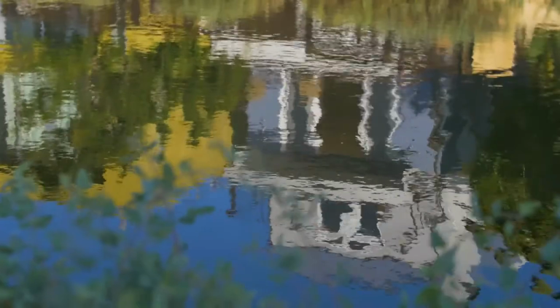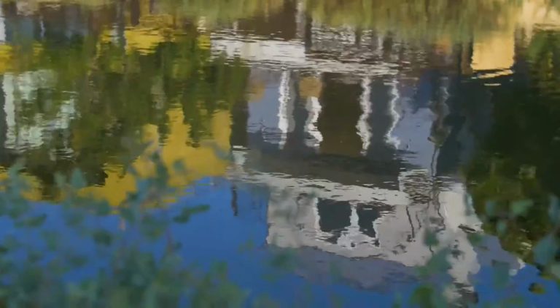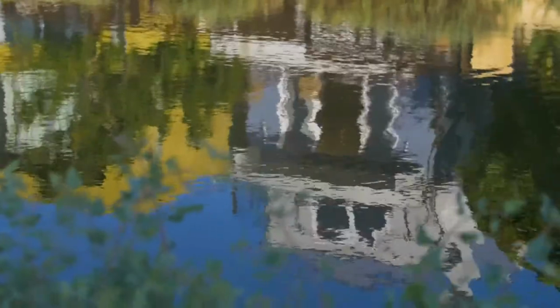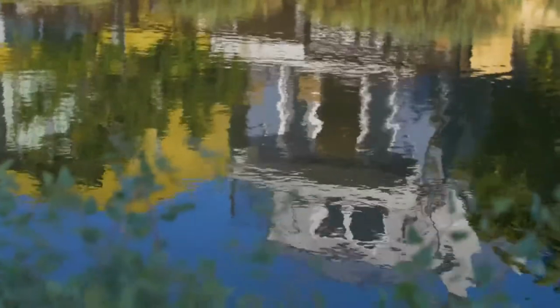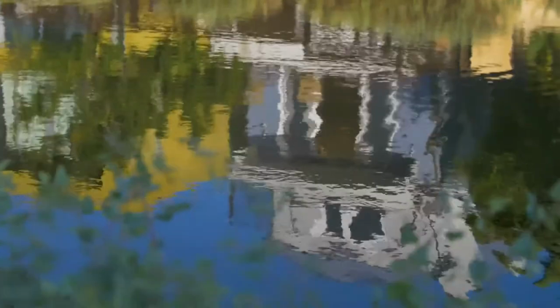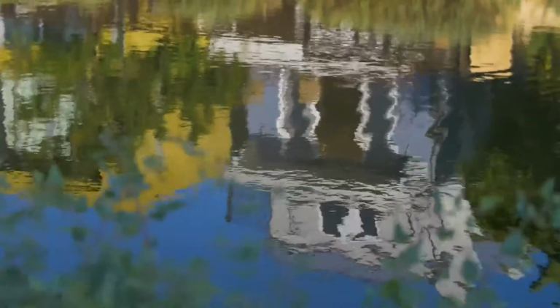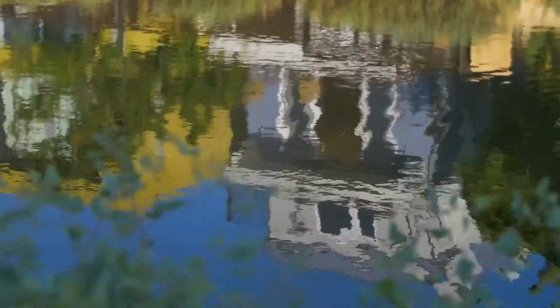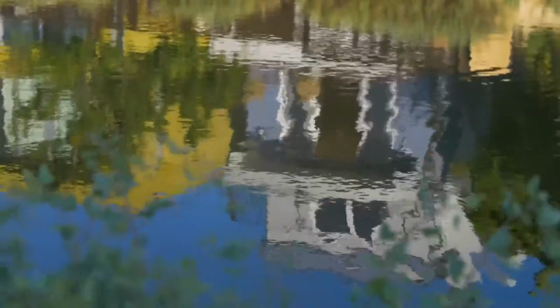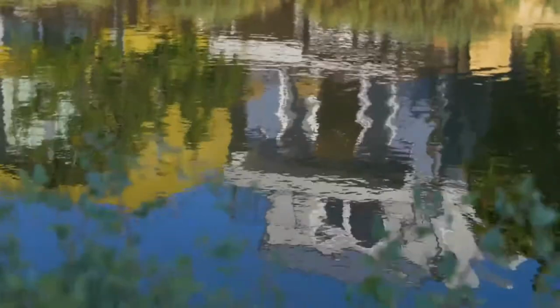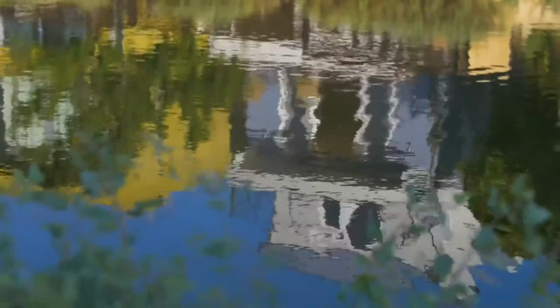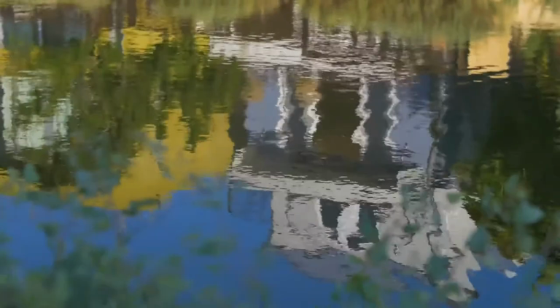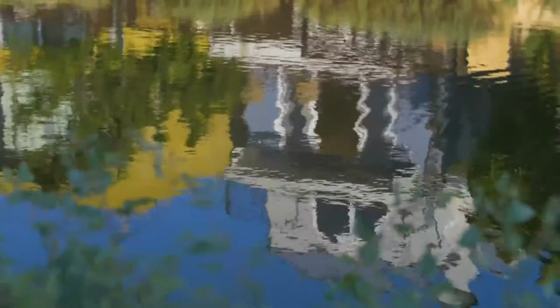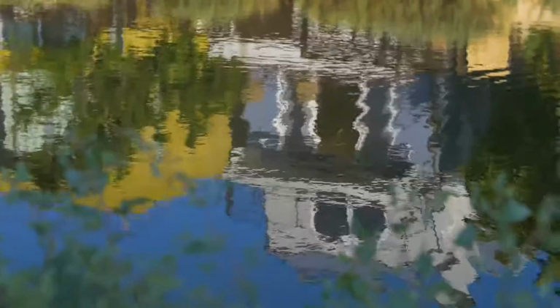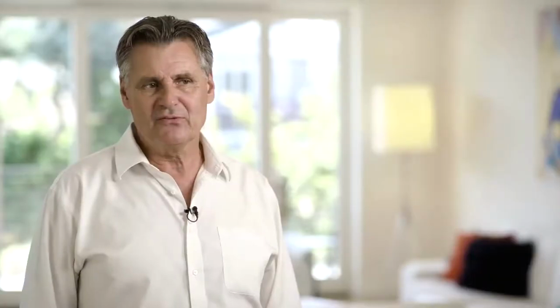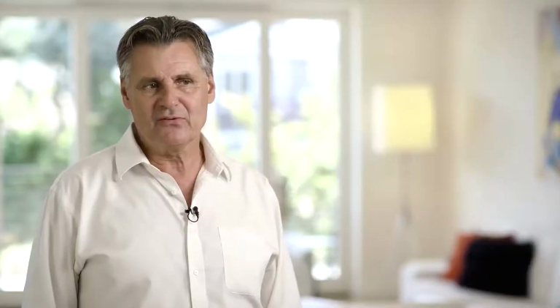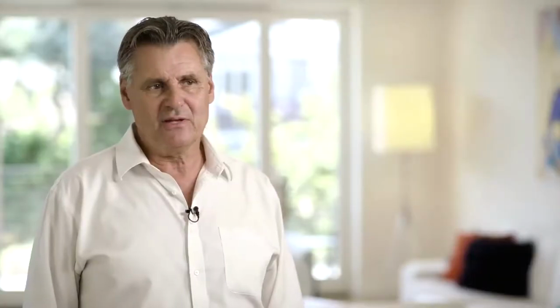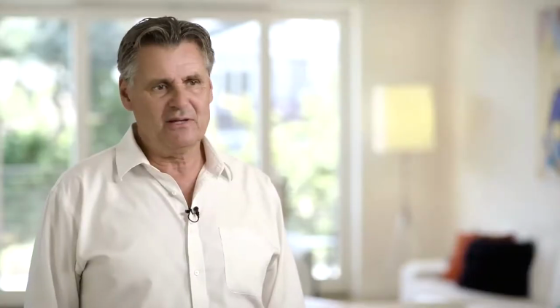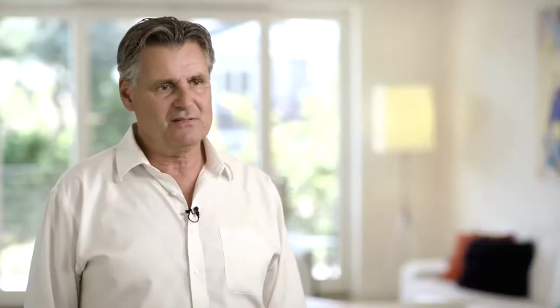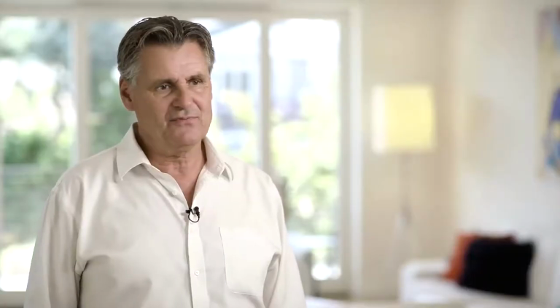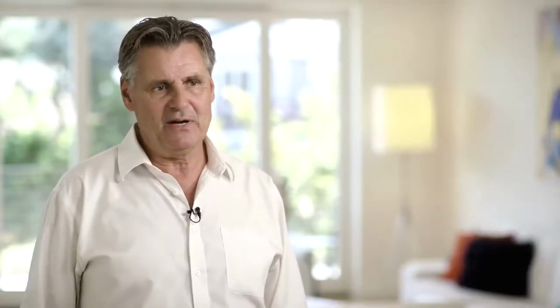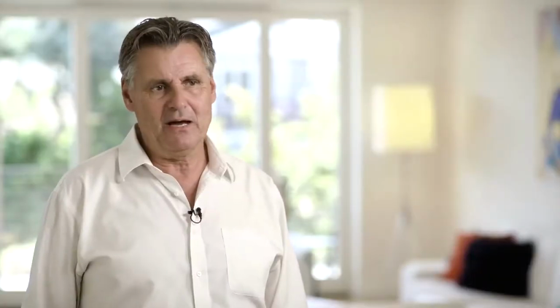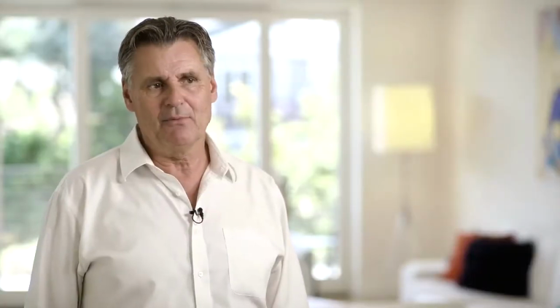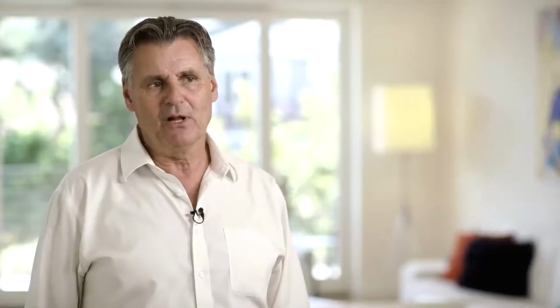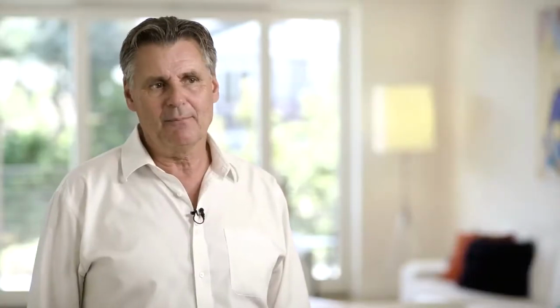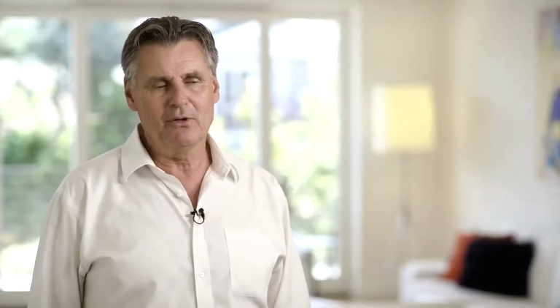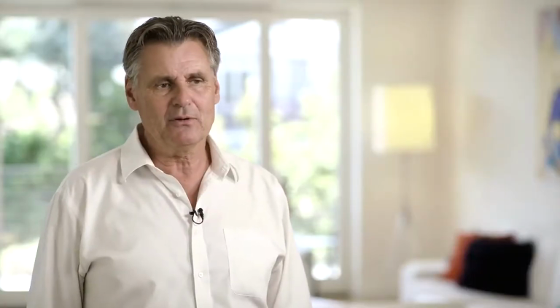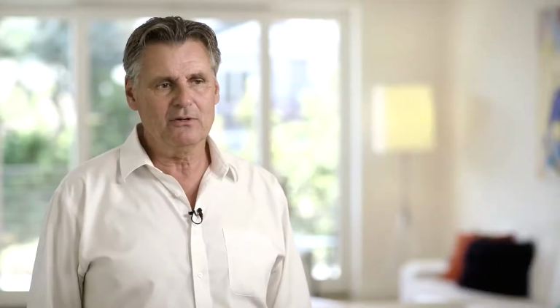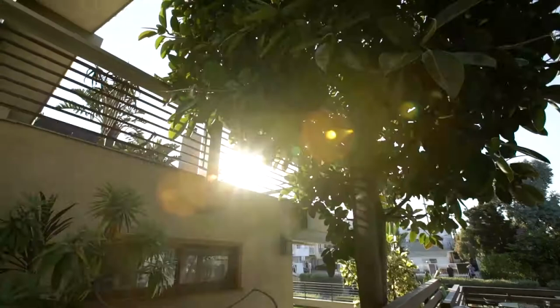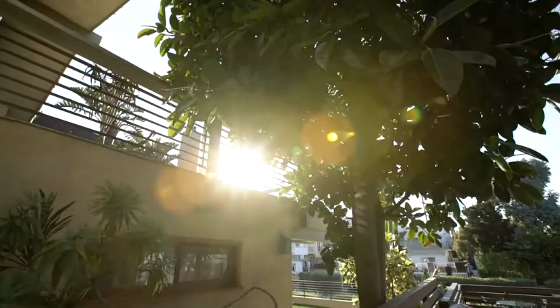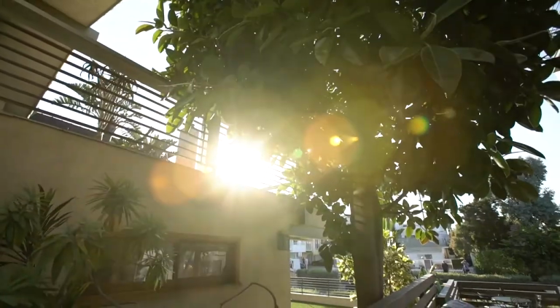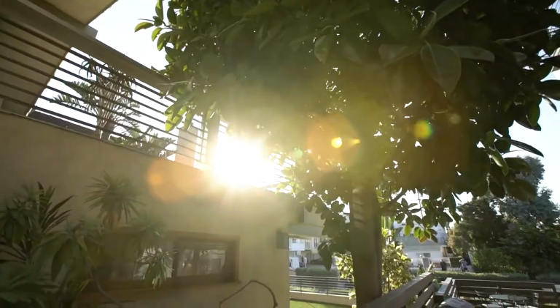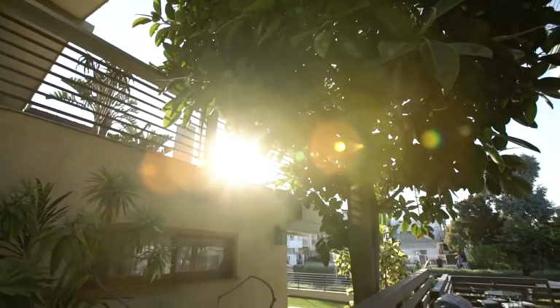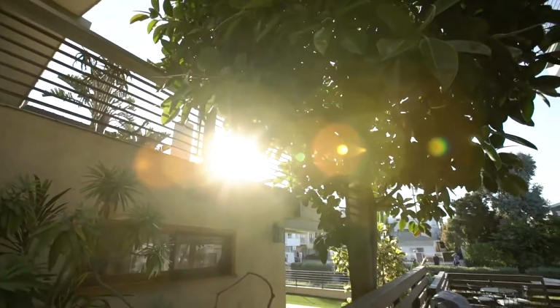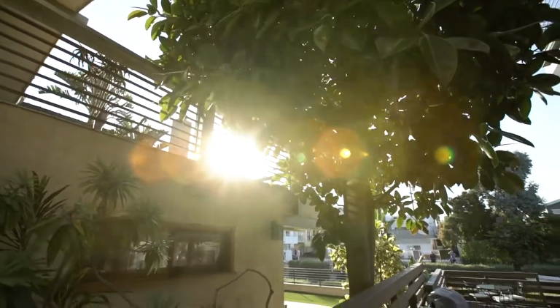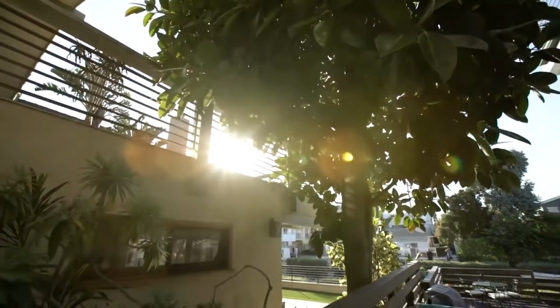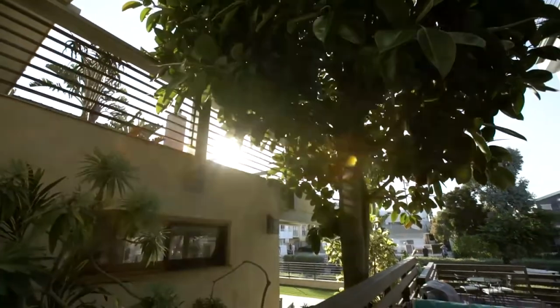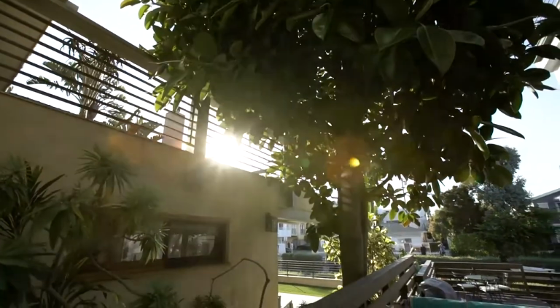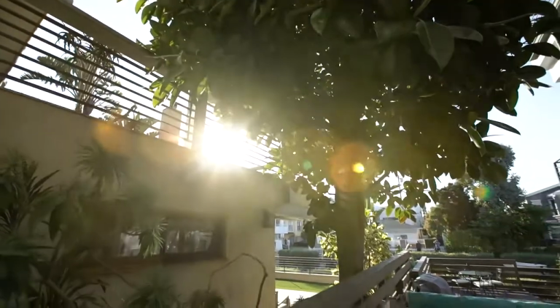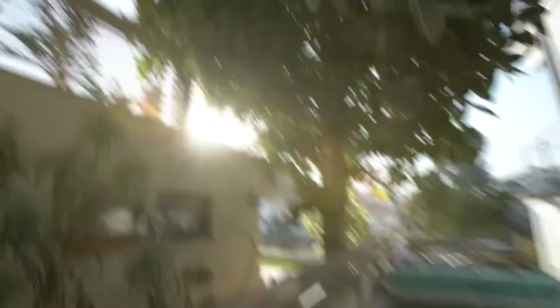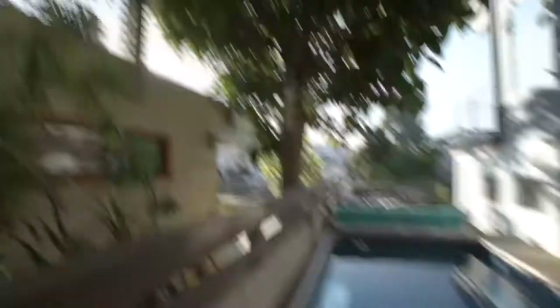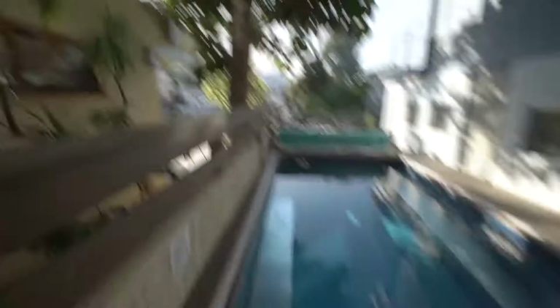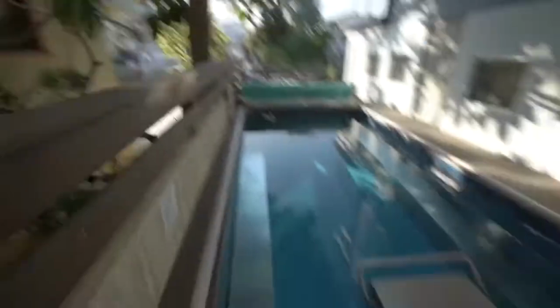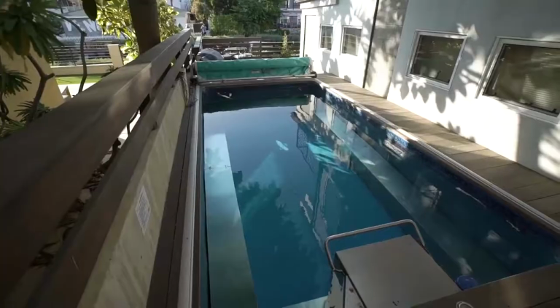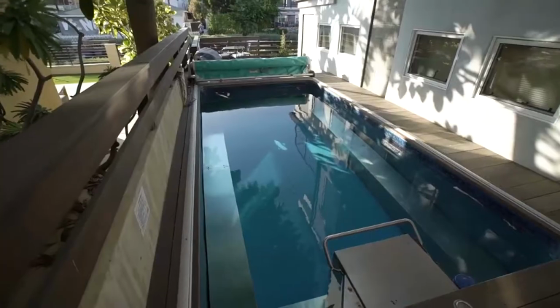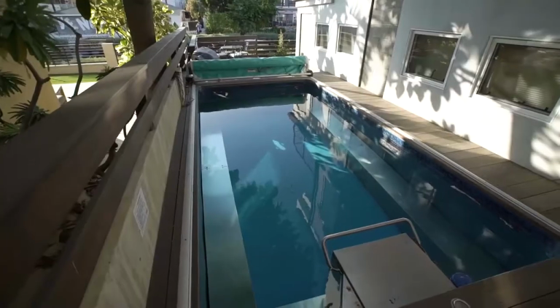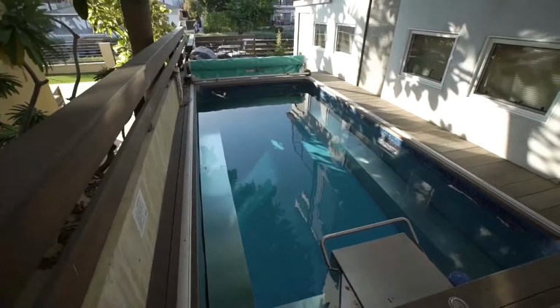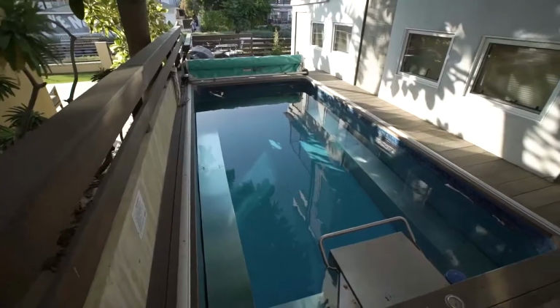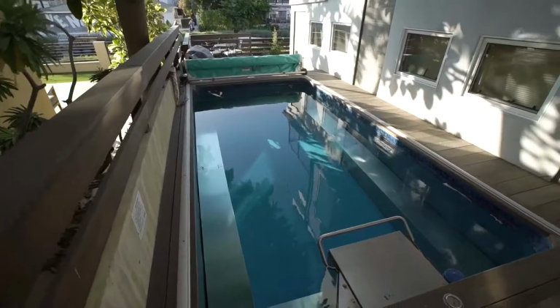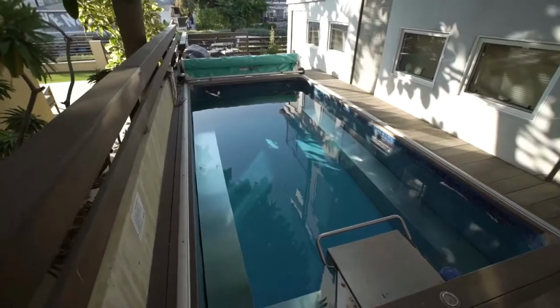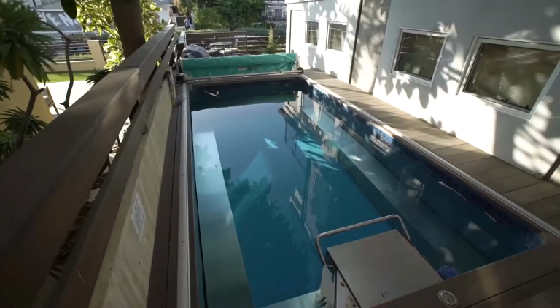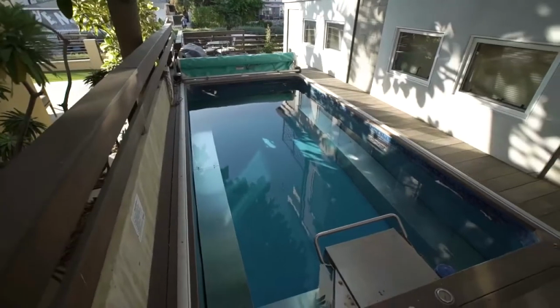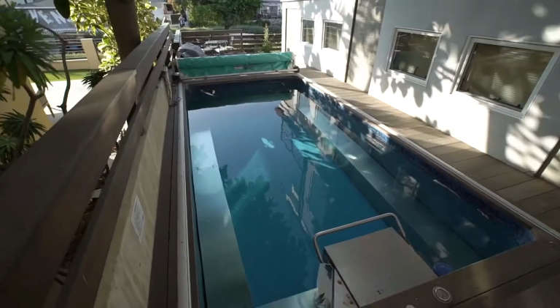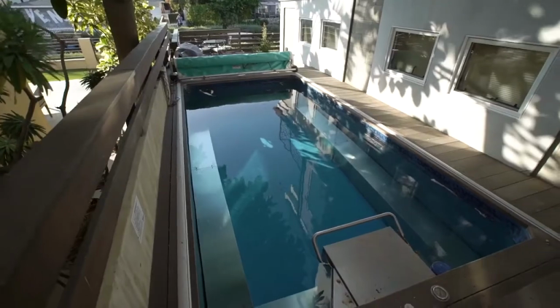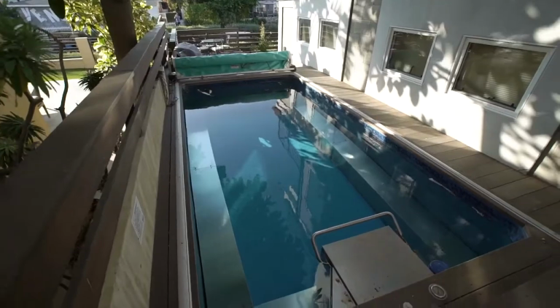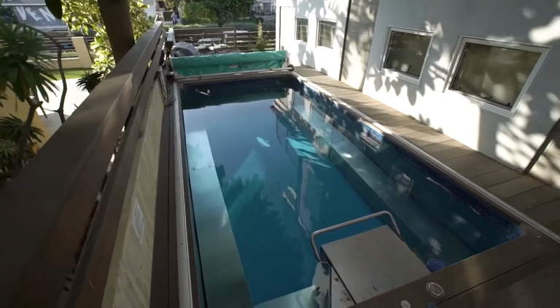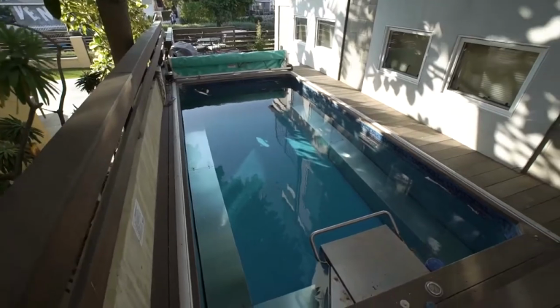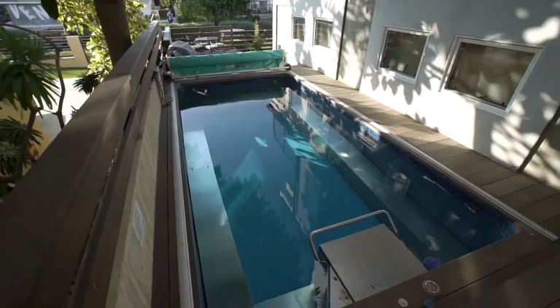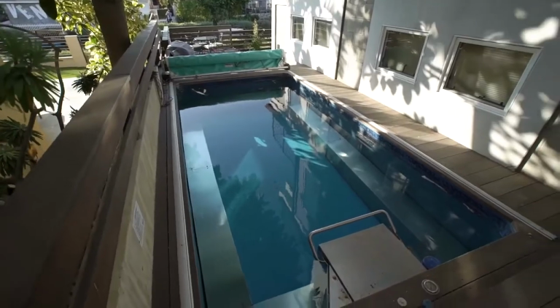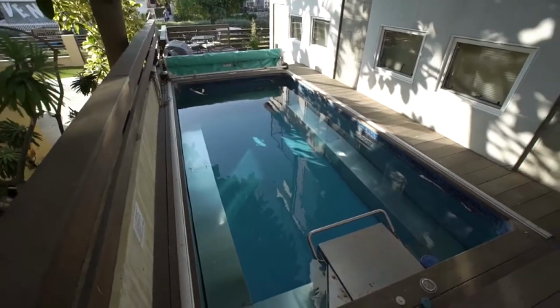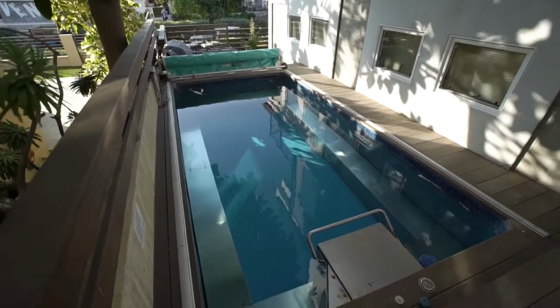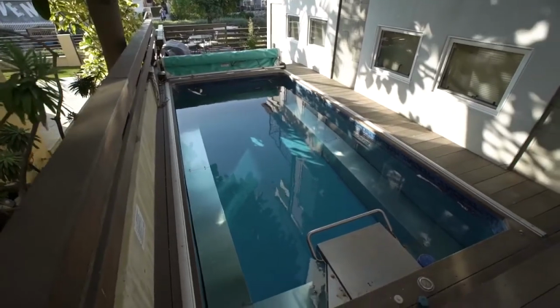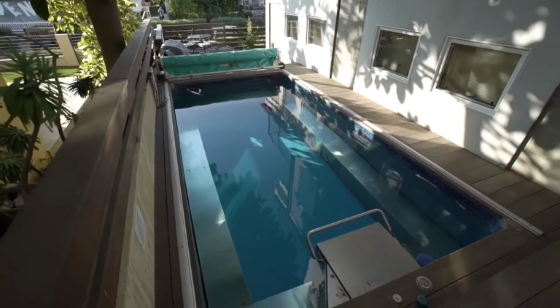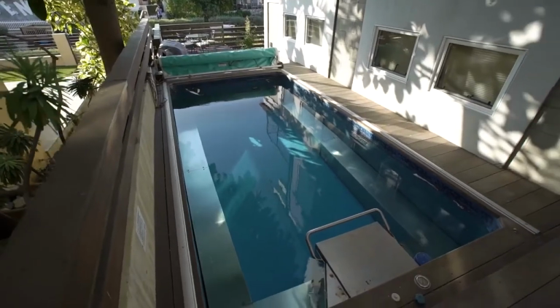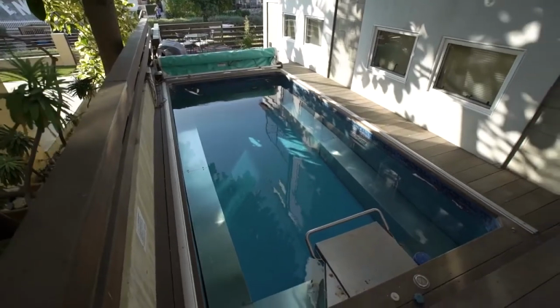The pool area is phenomenal. You can use this little pool for just cooling off on a hot day, or you can use it for exercise.